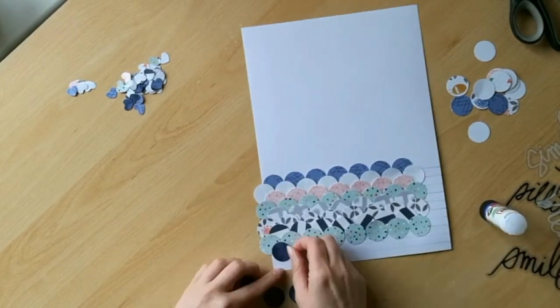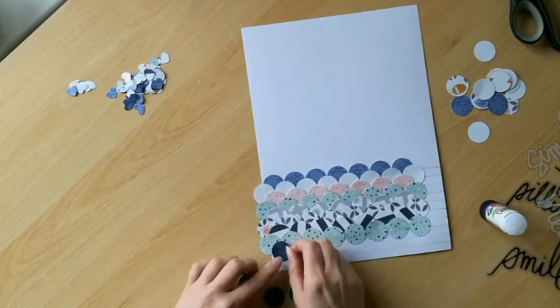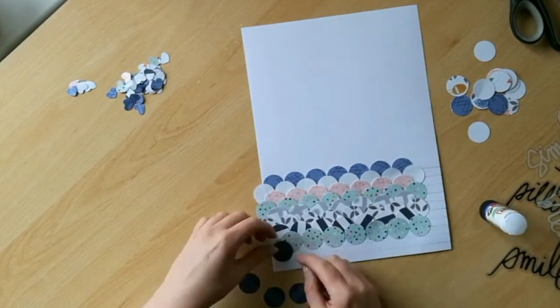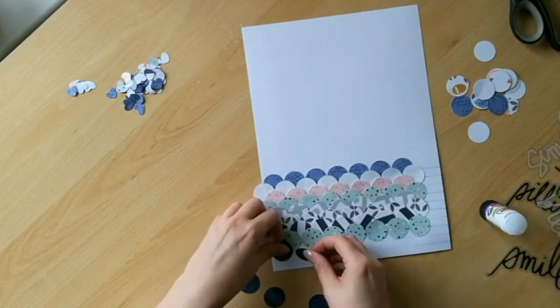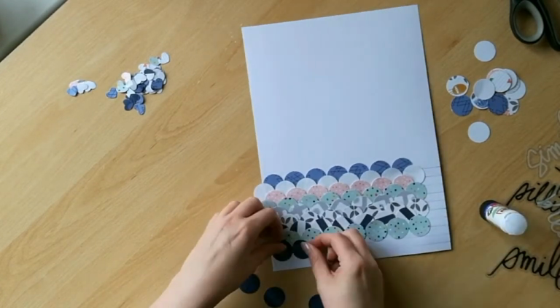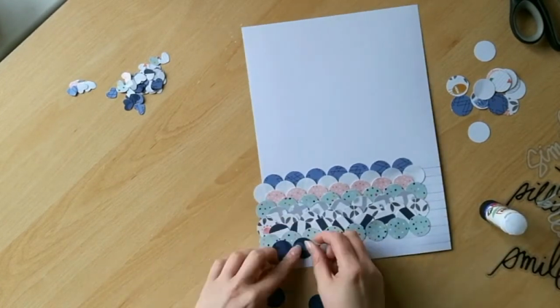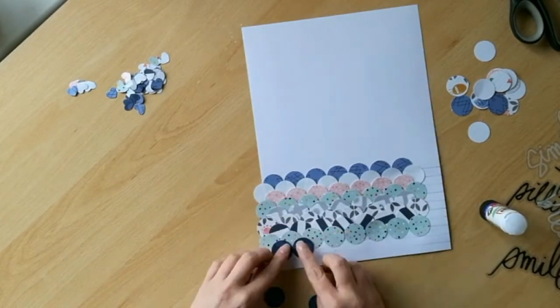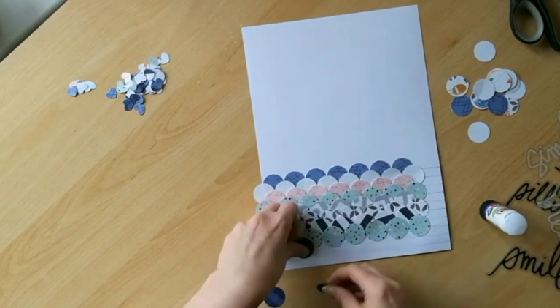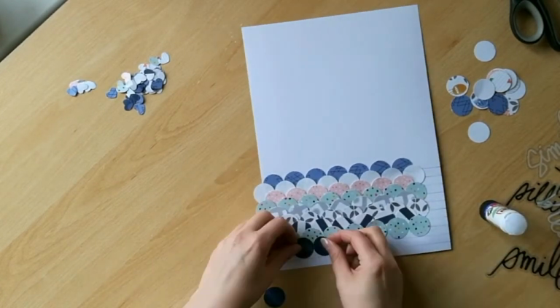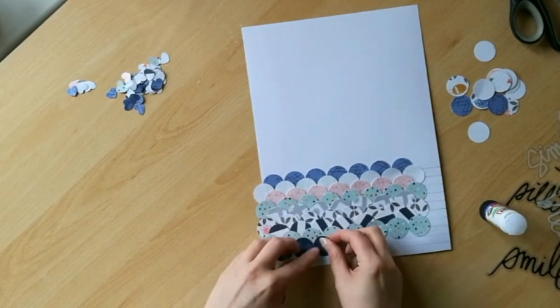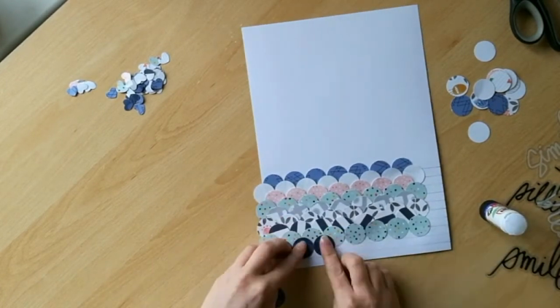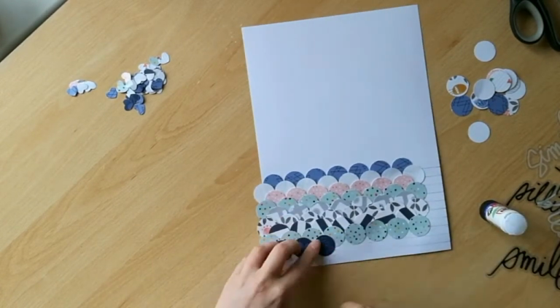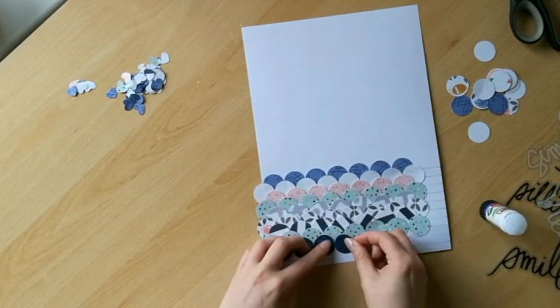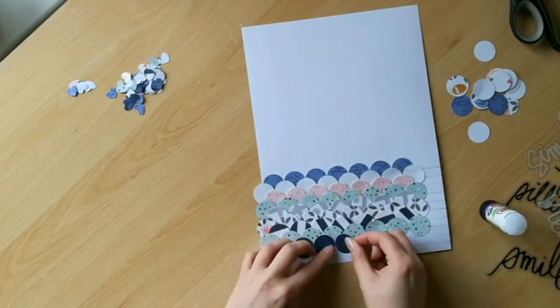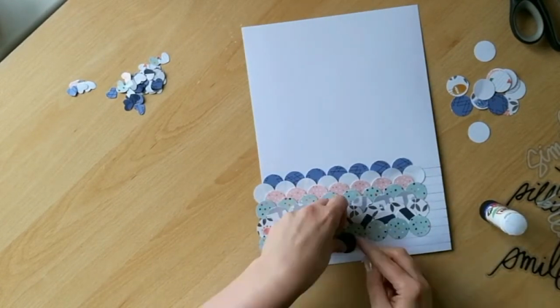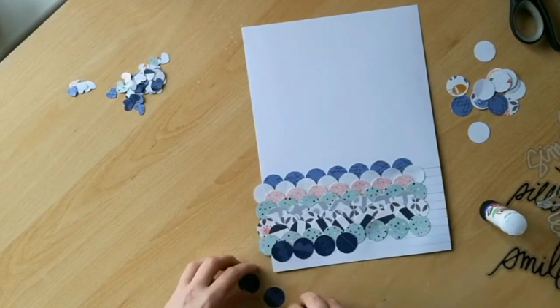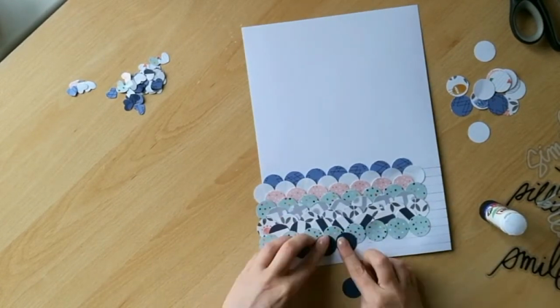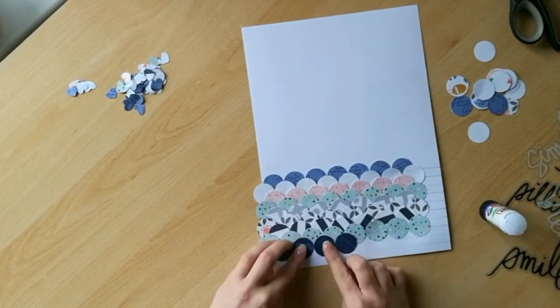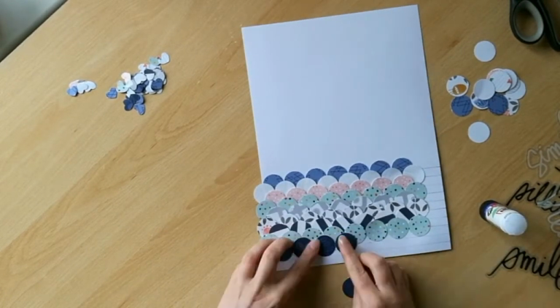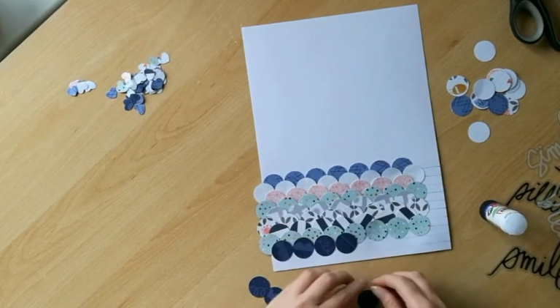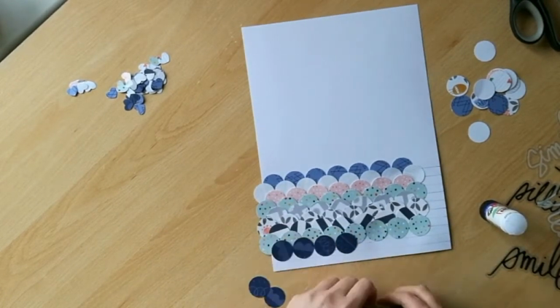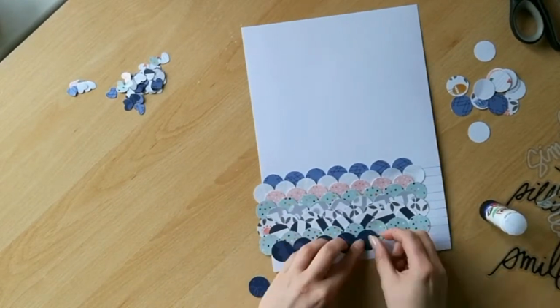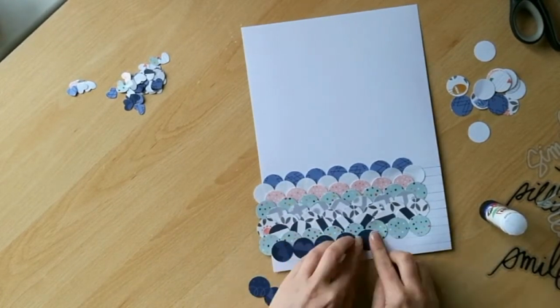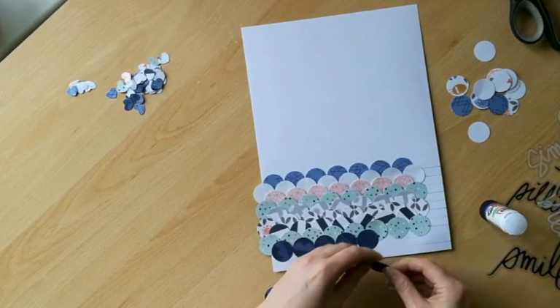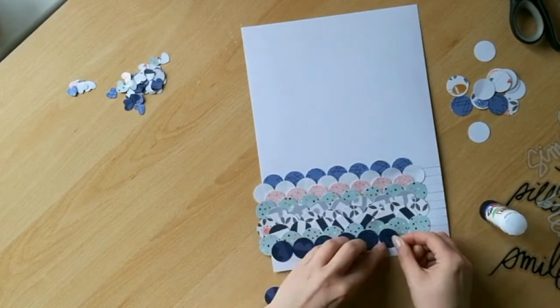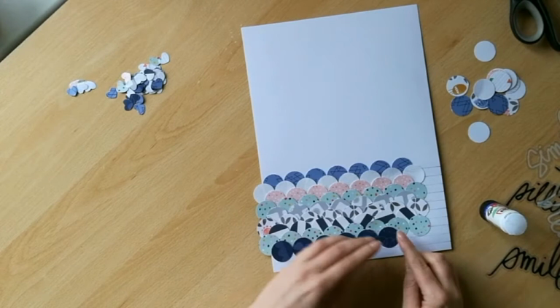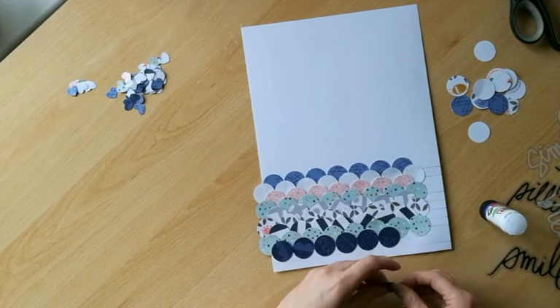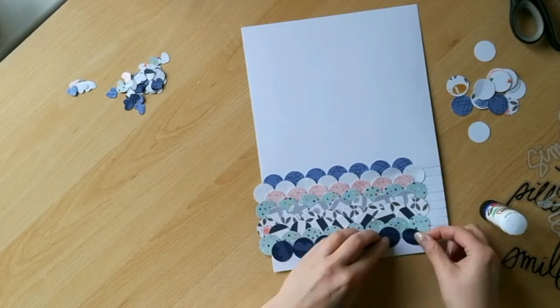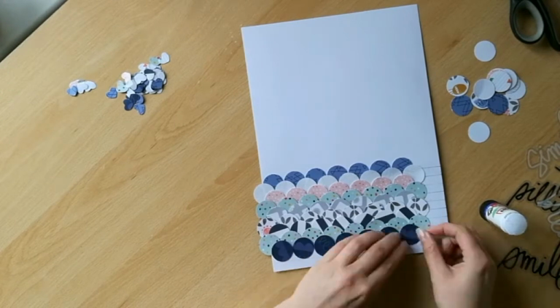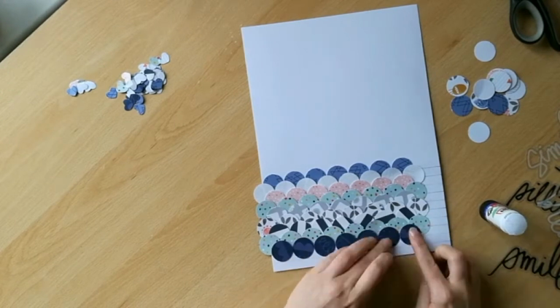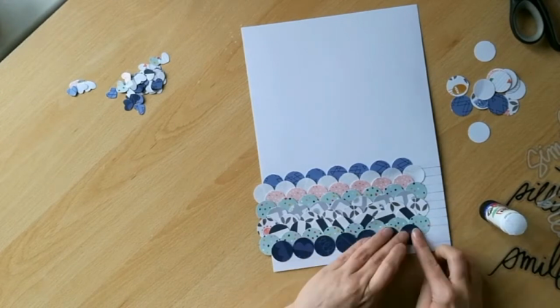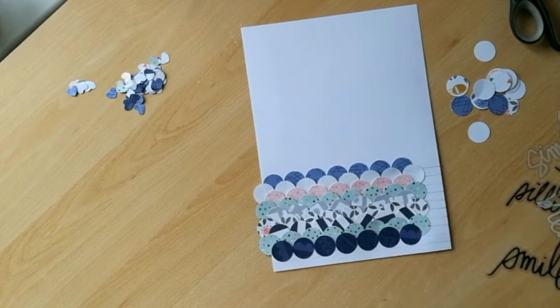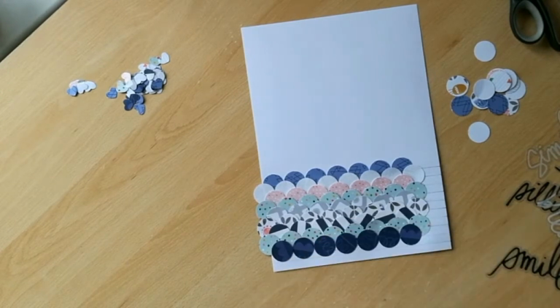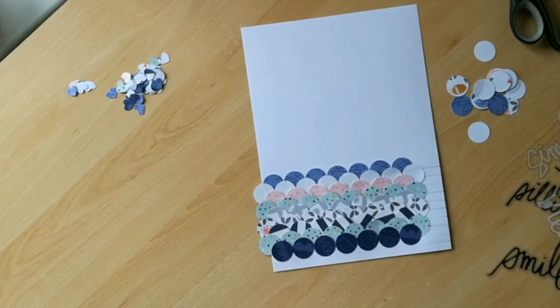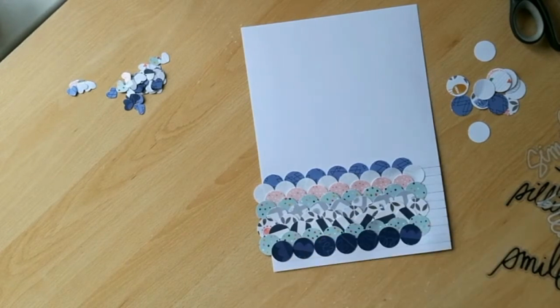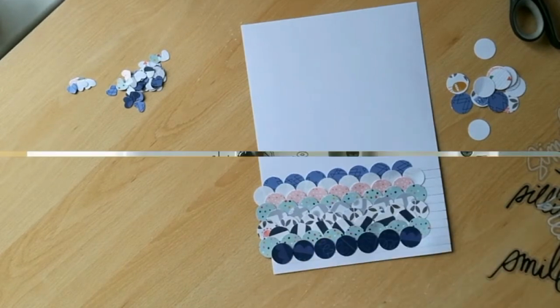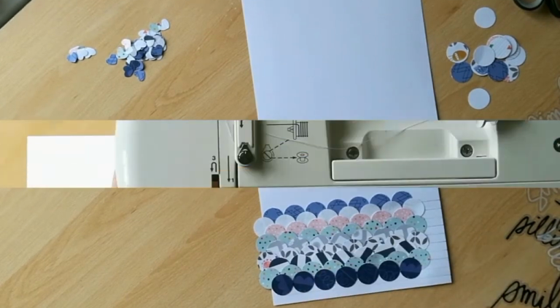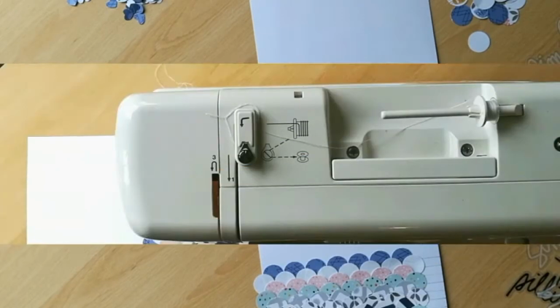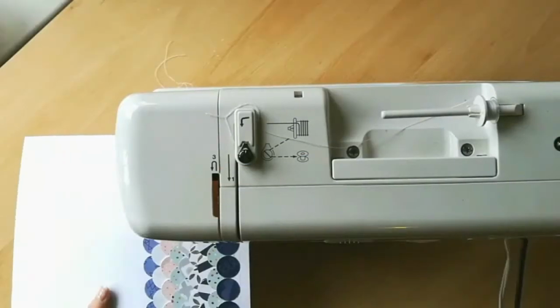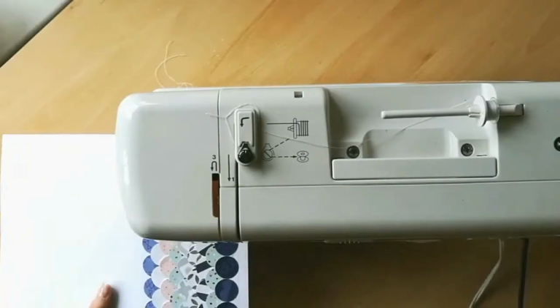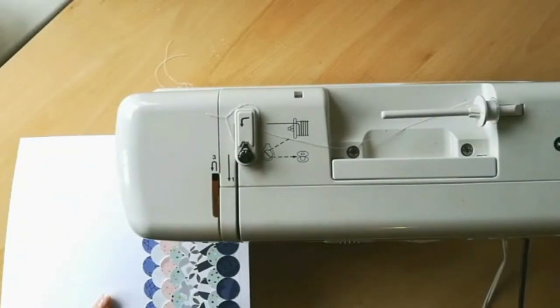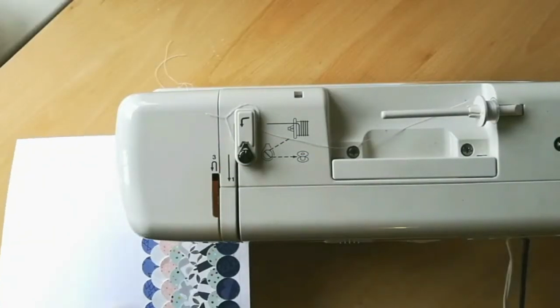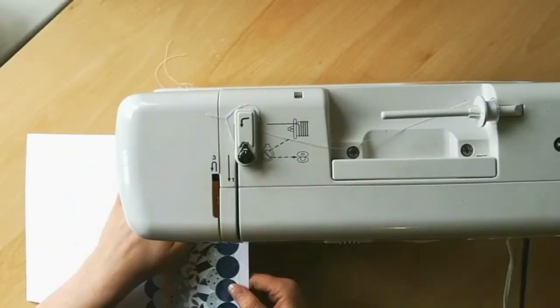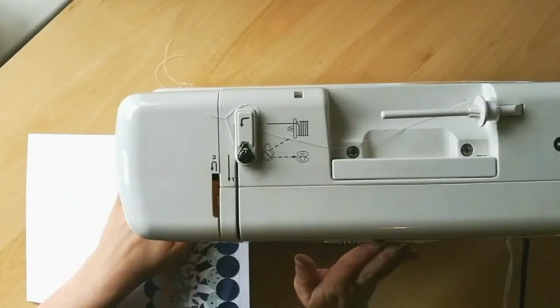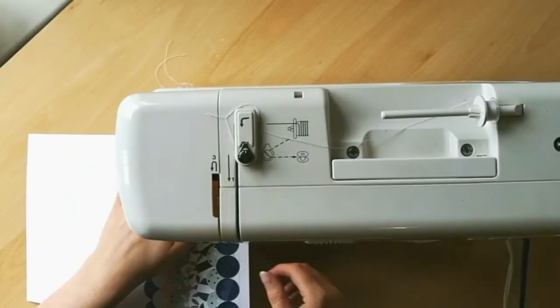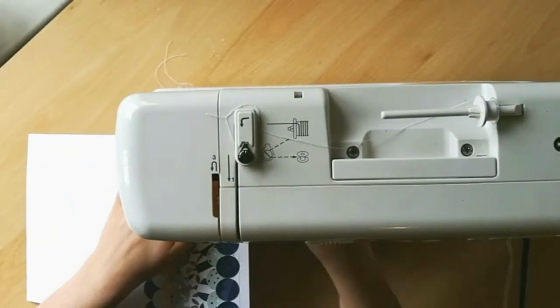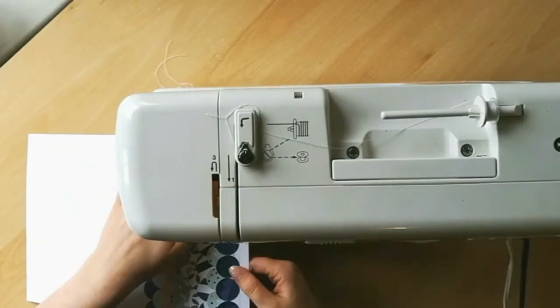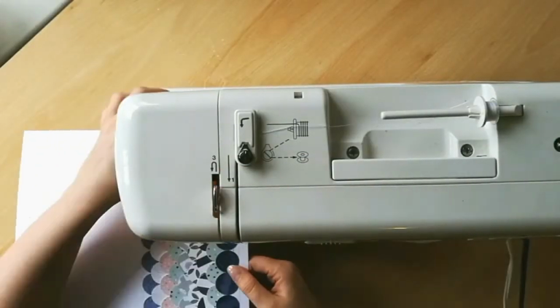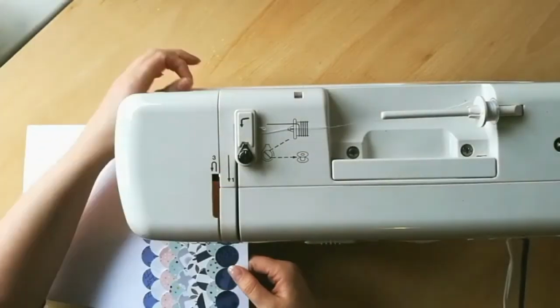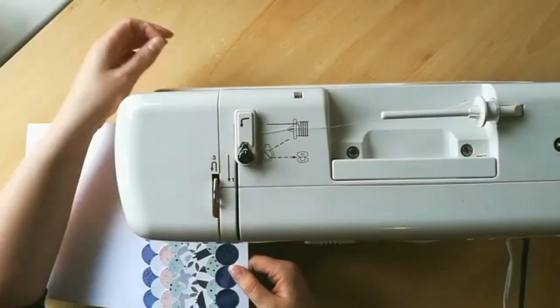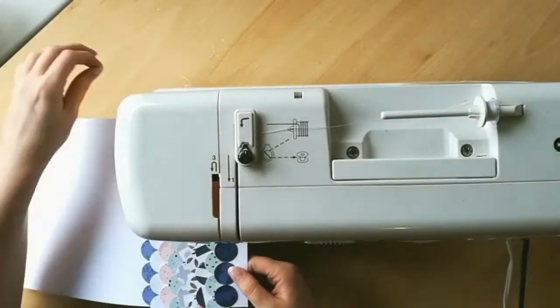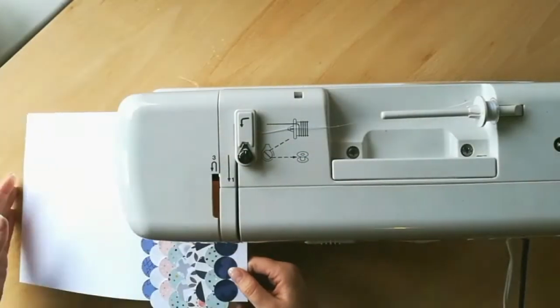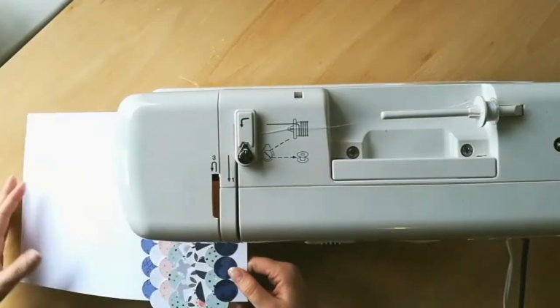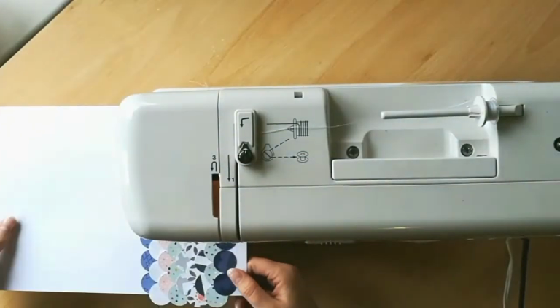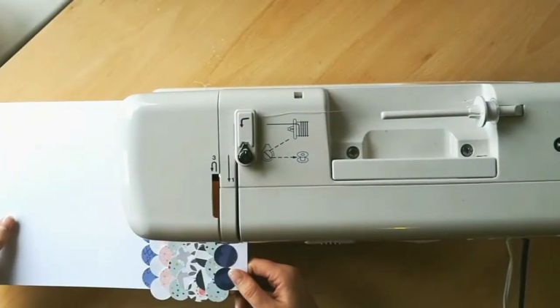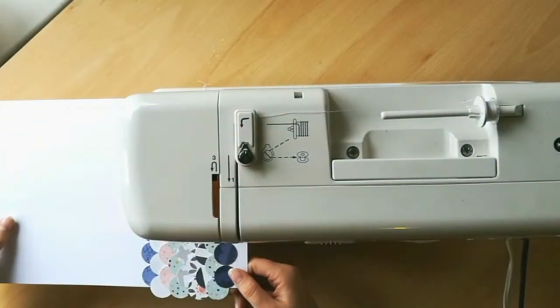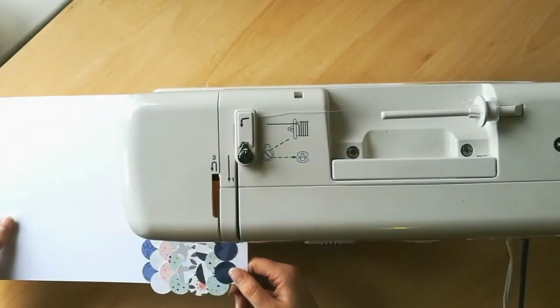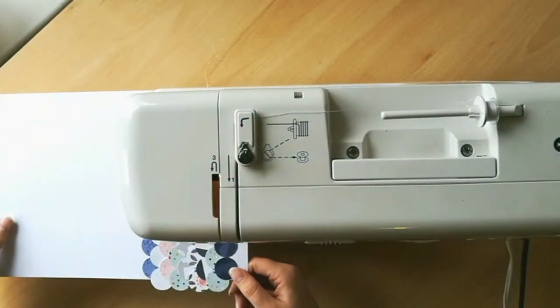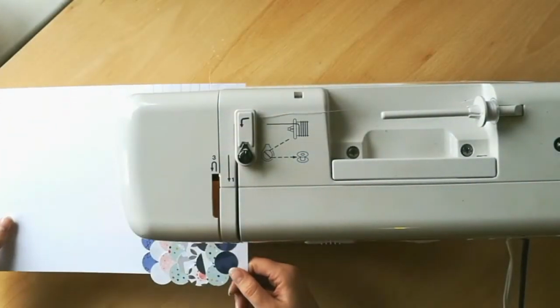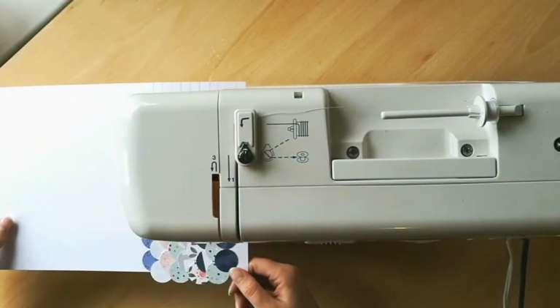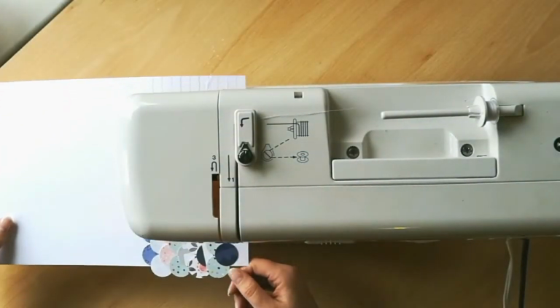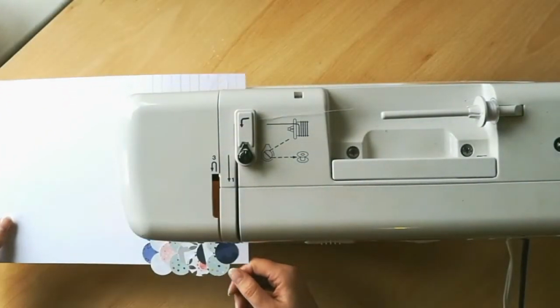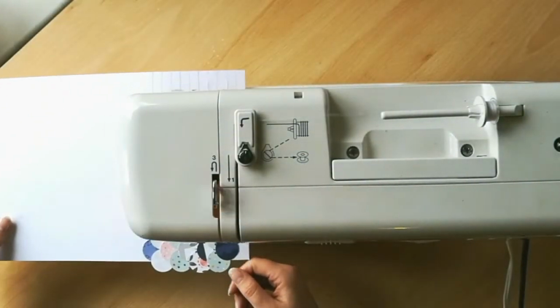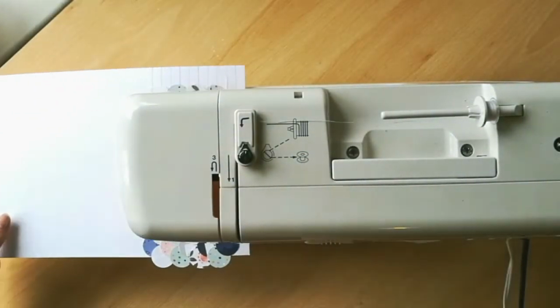I'll be cutting my cardstock down to 8x6, which is the size that I use for all of my Project Life albums.